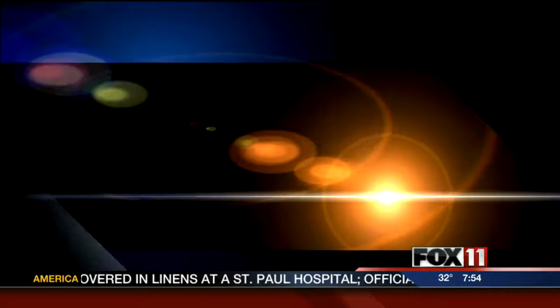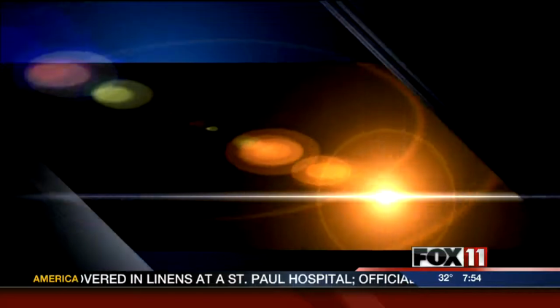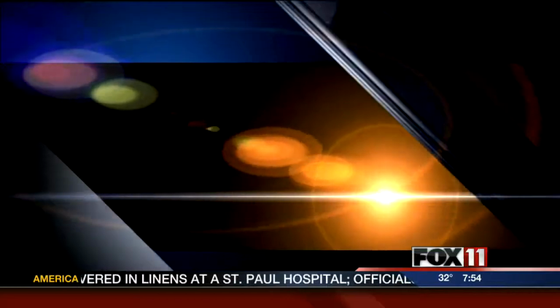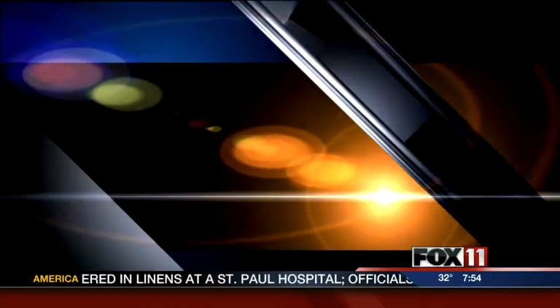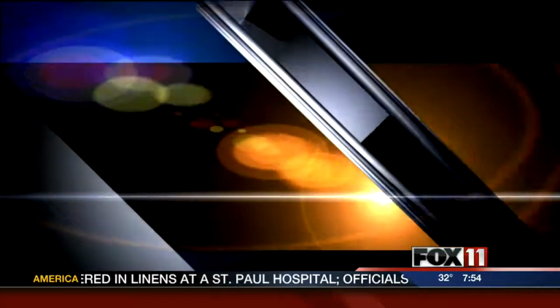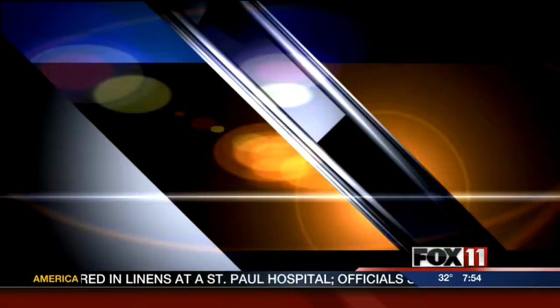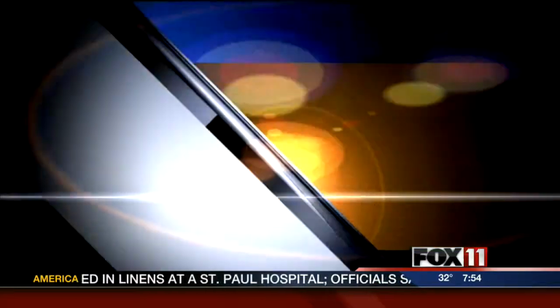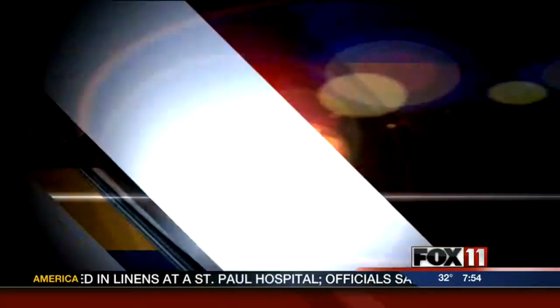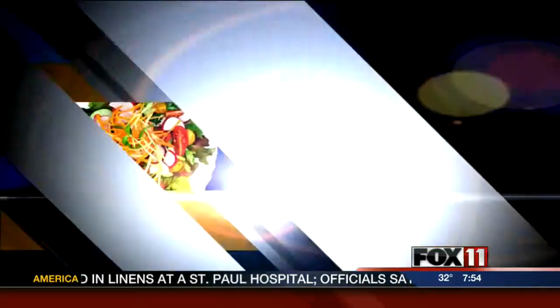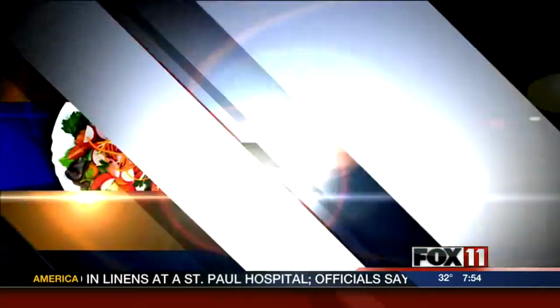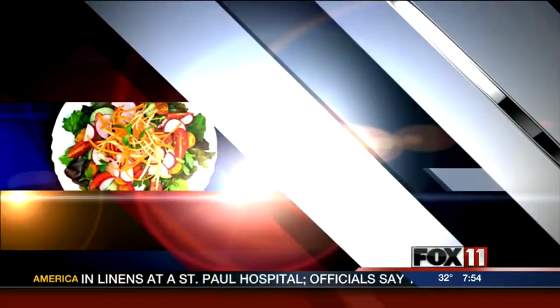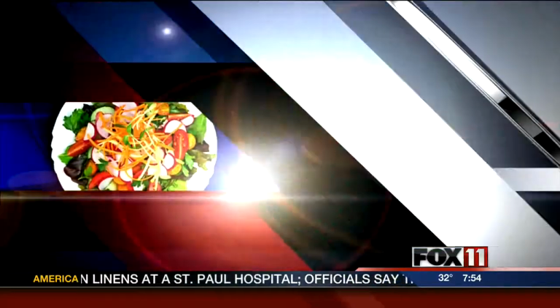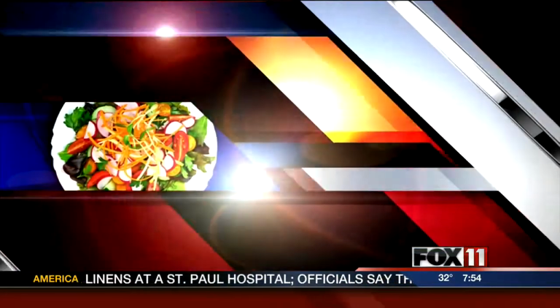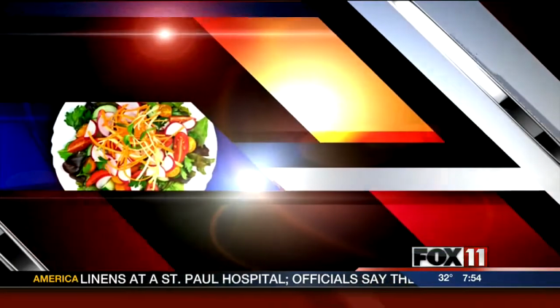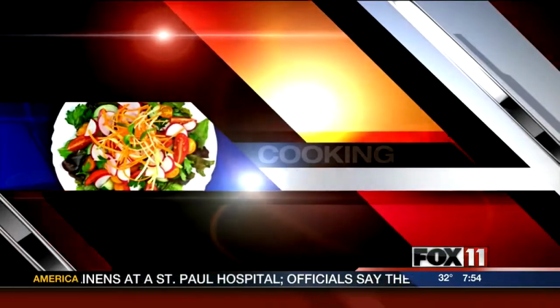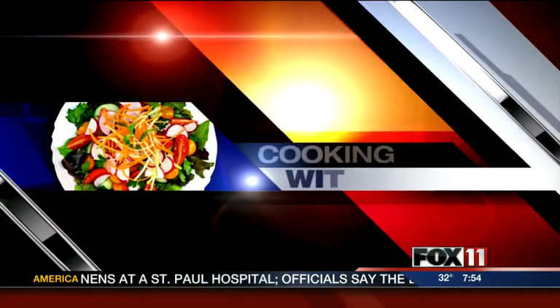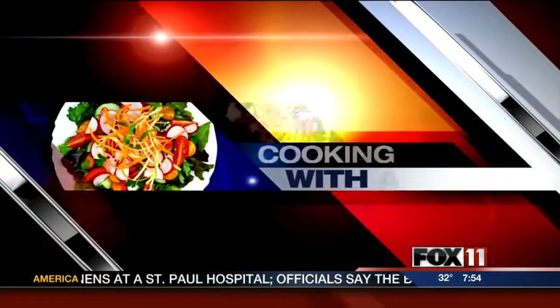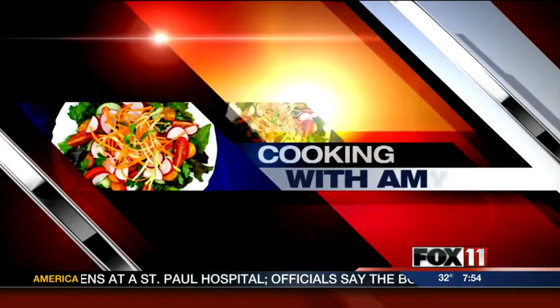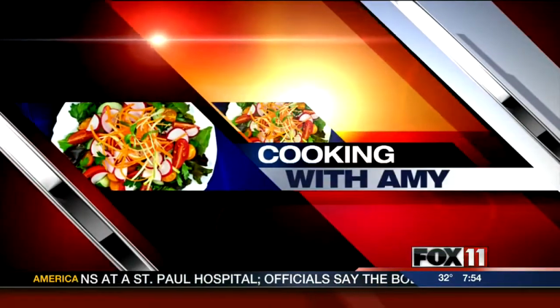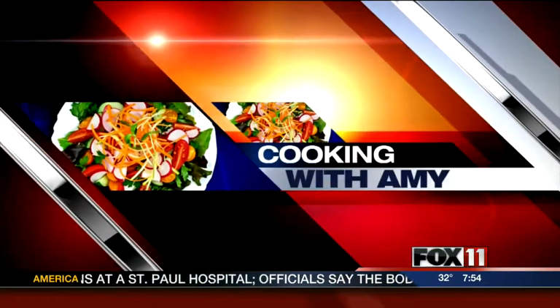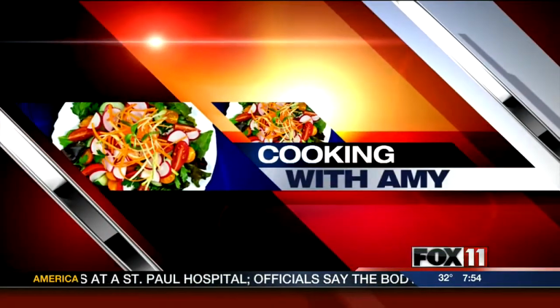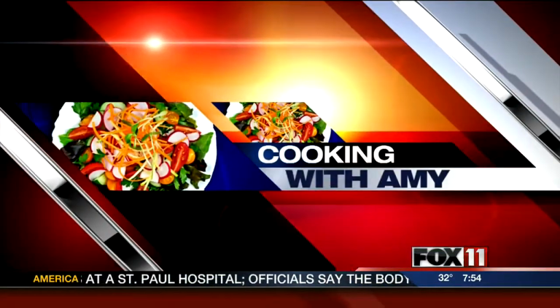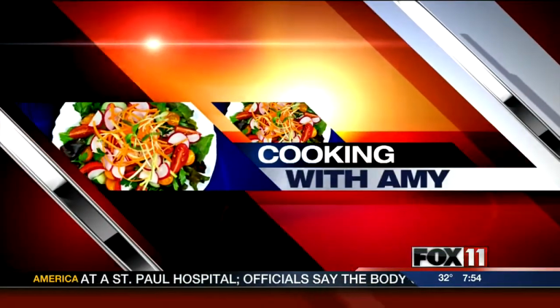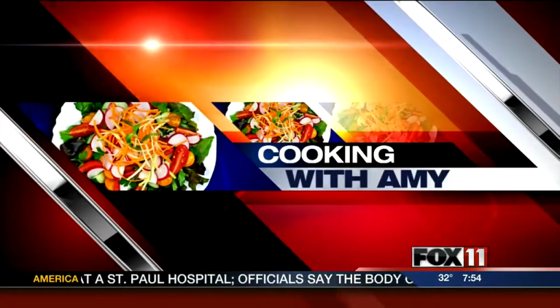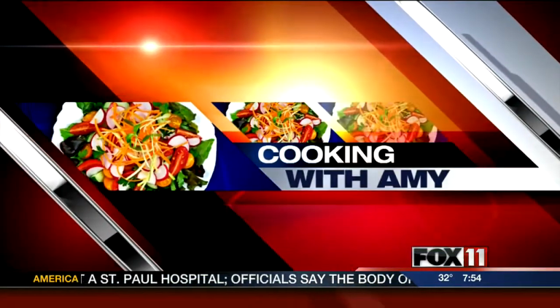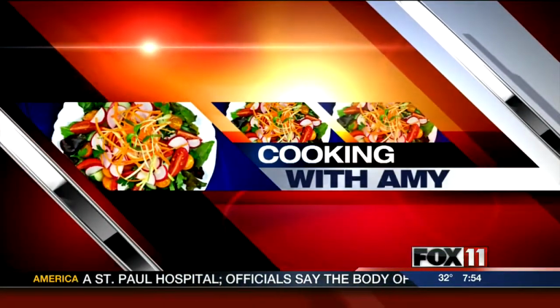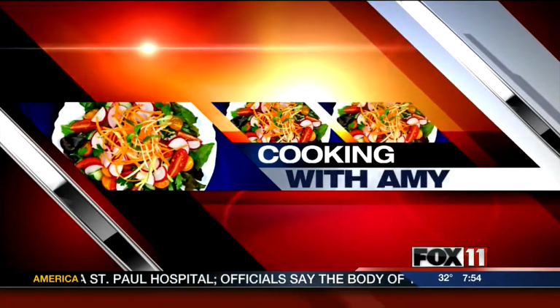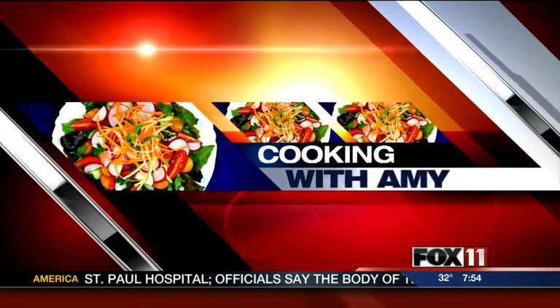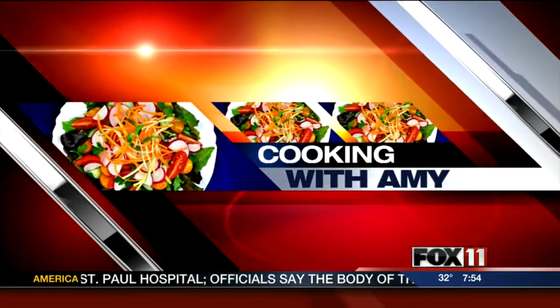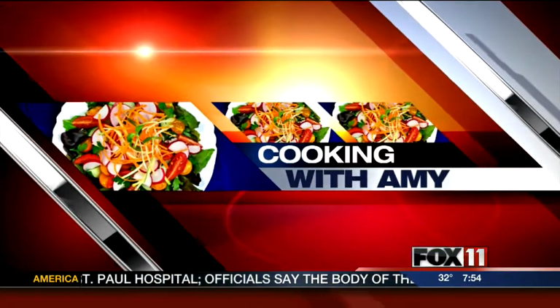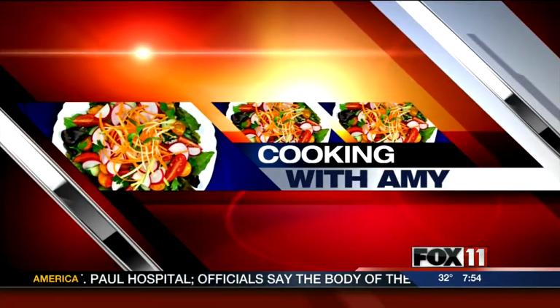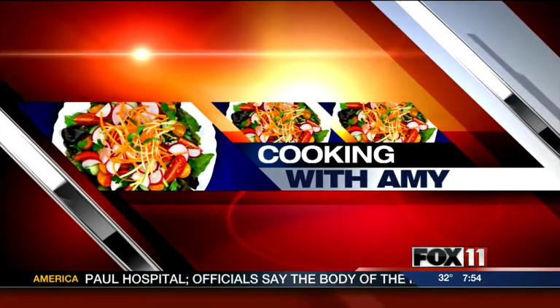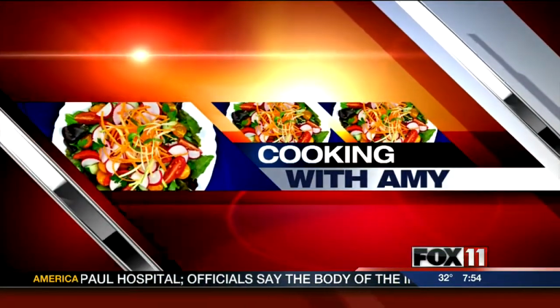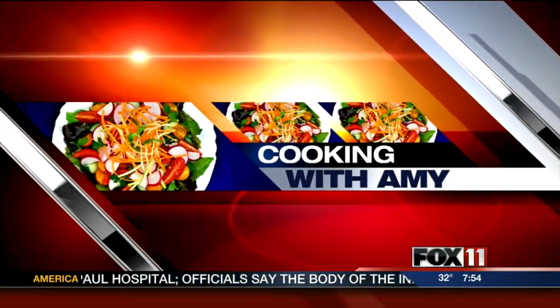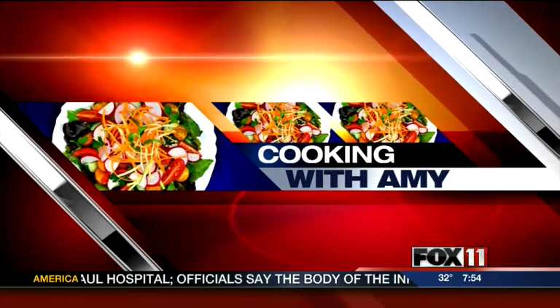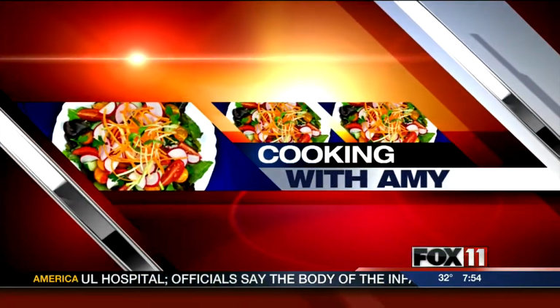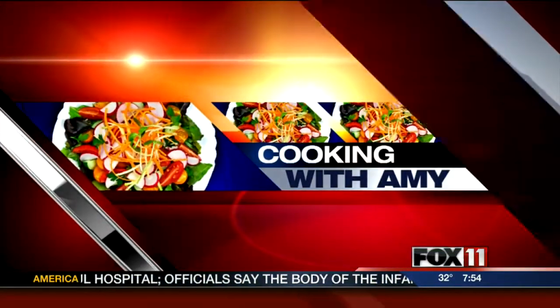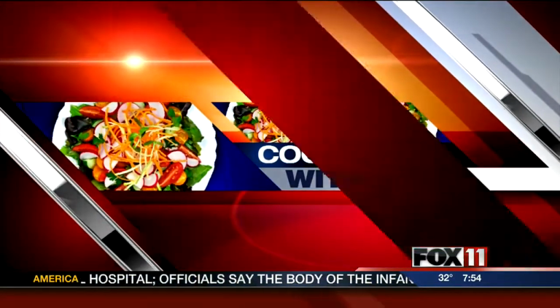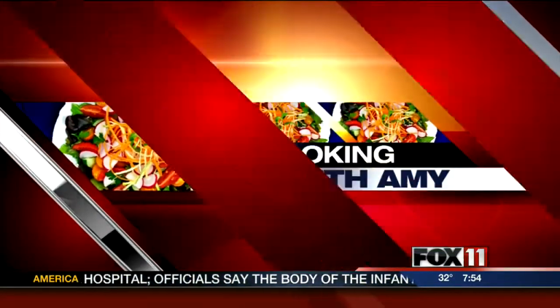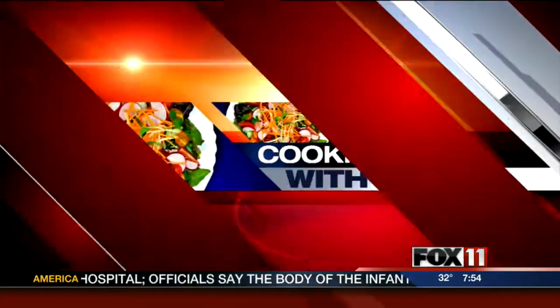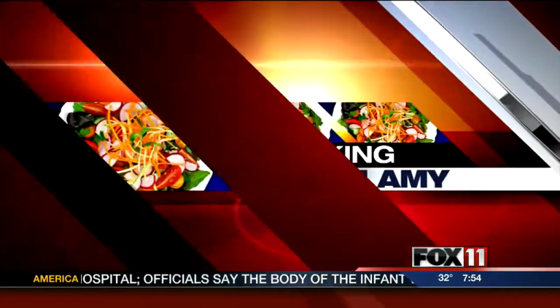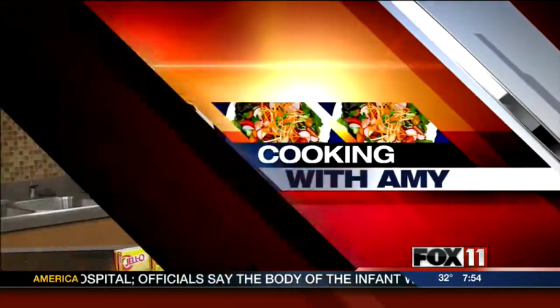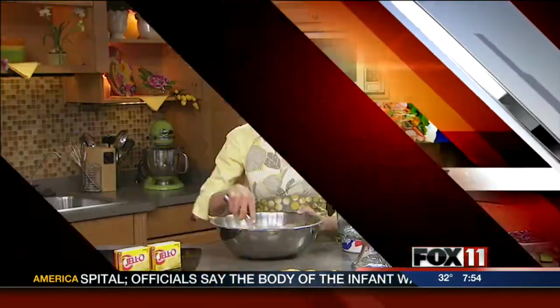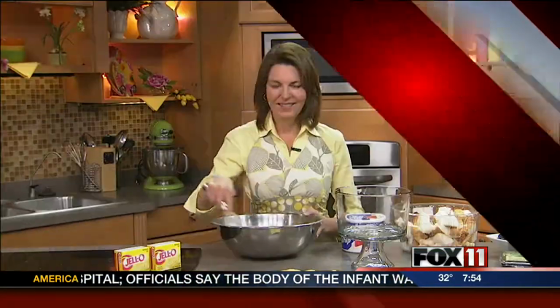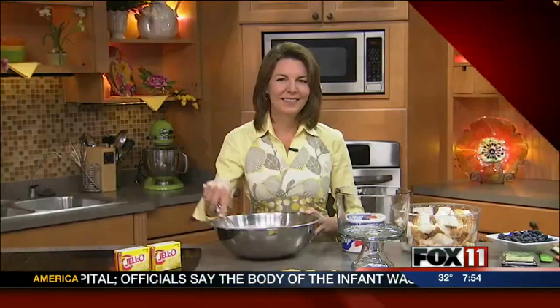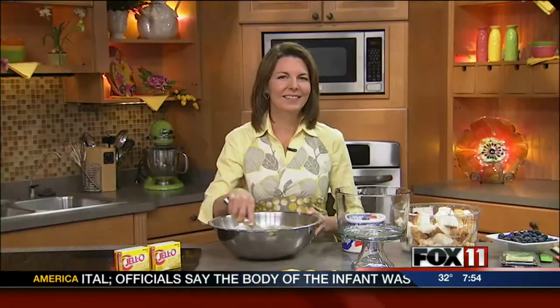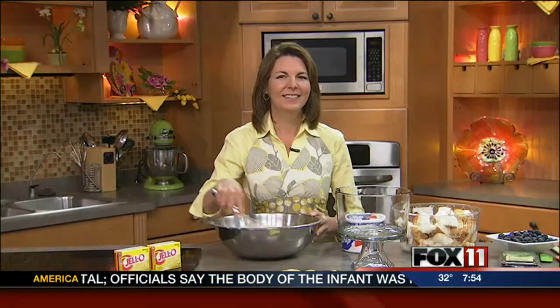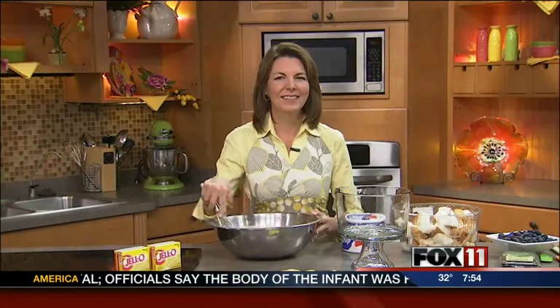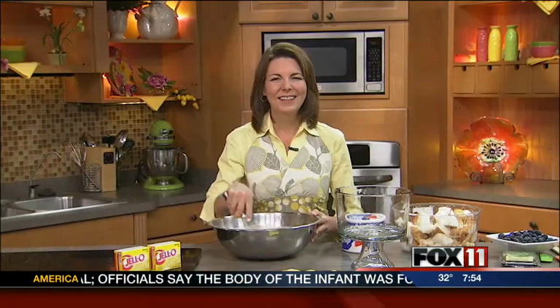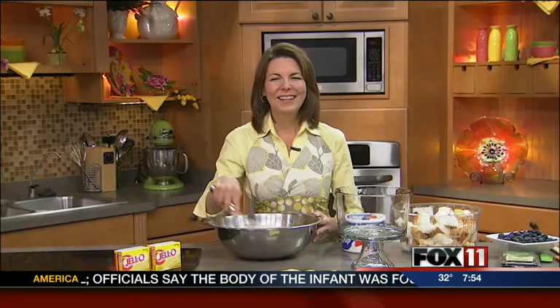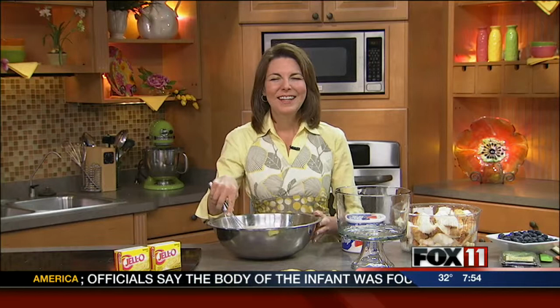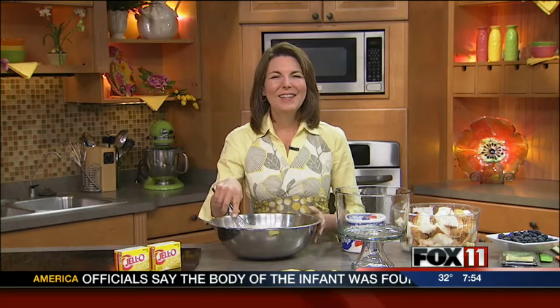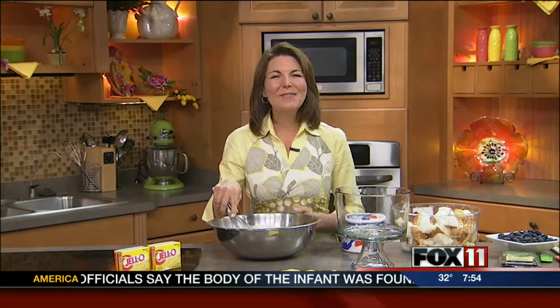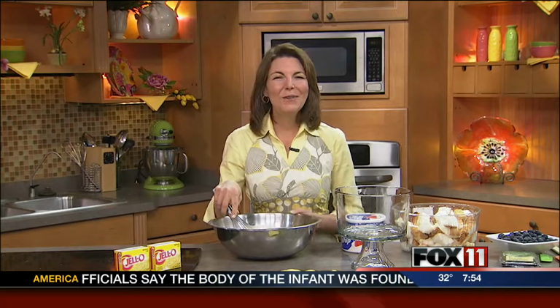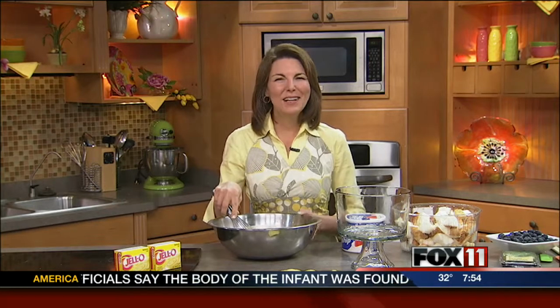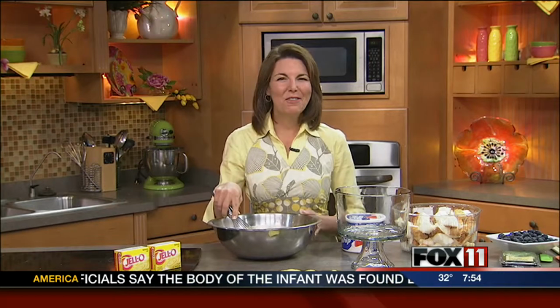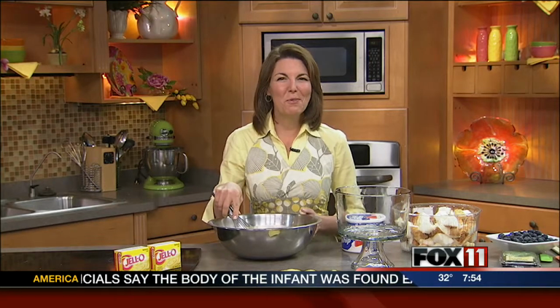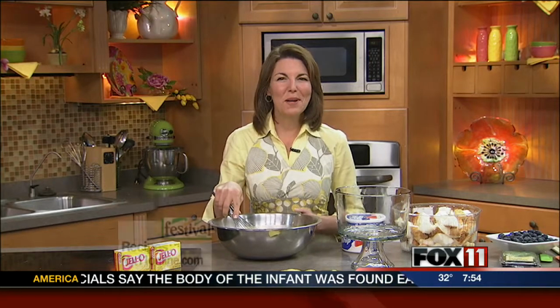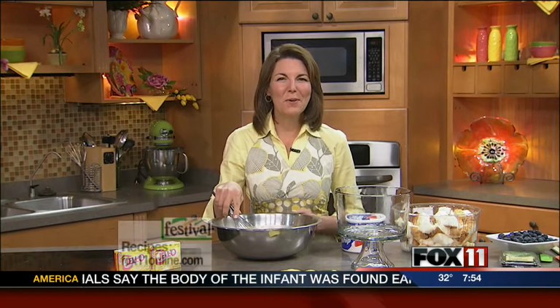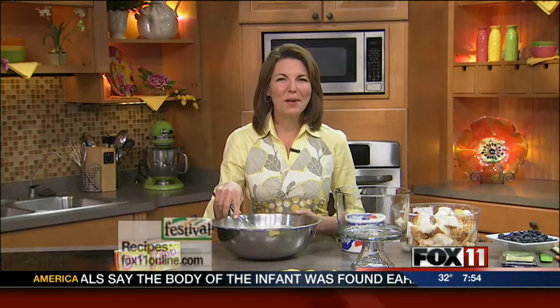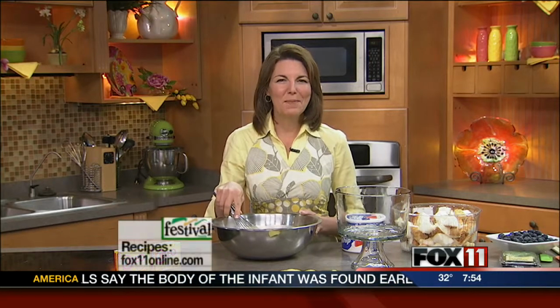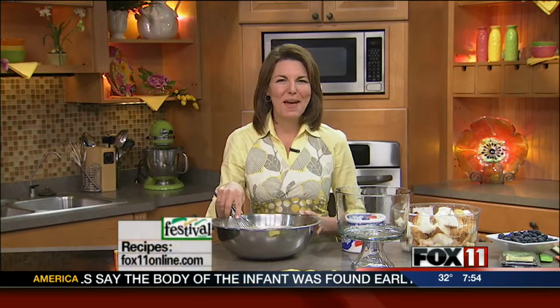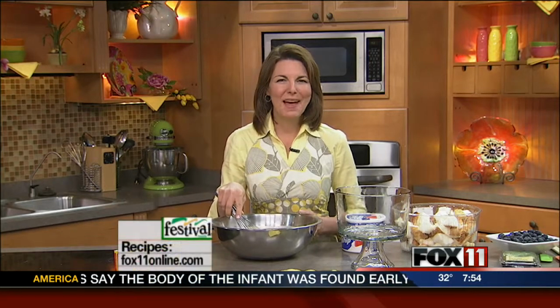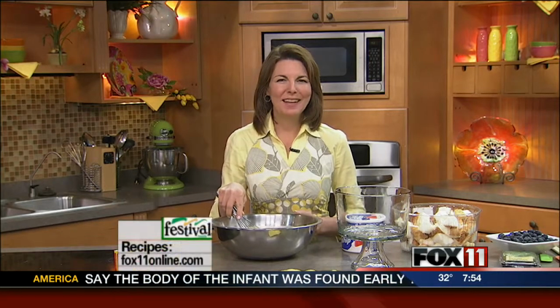Let's get cooking with Amy. Good morning, everybody. Welcome back.